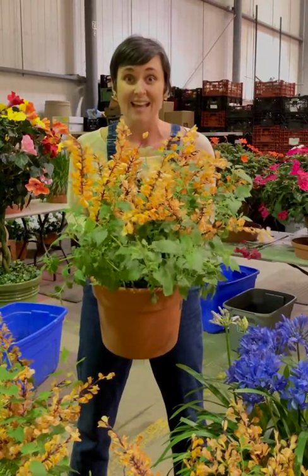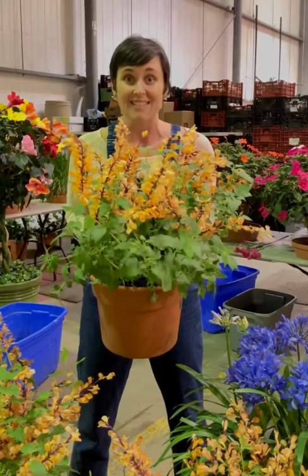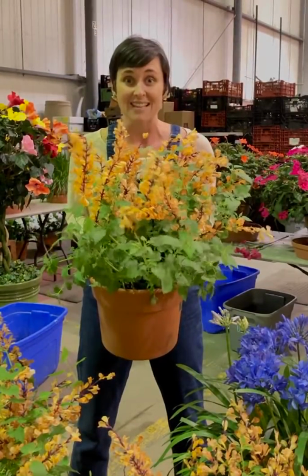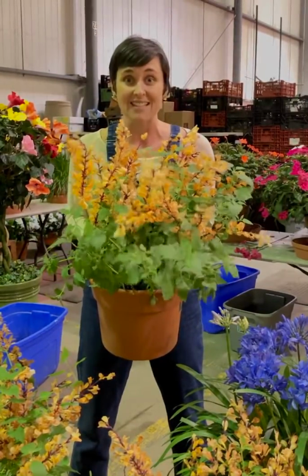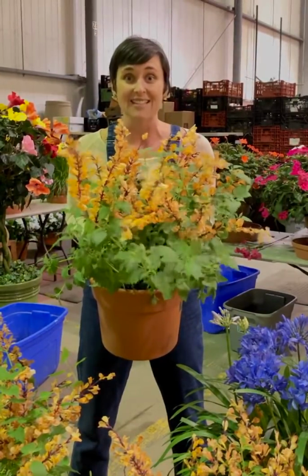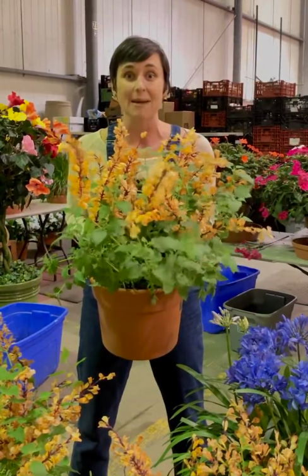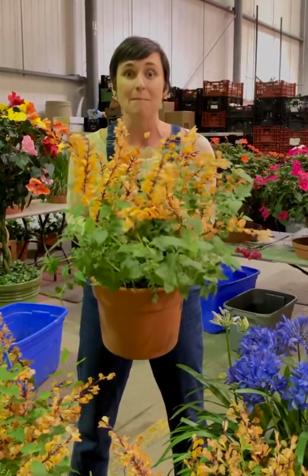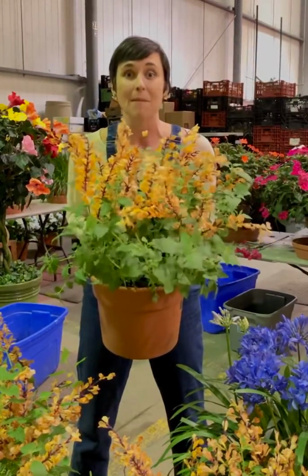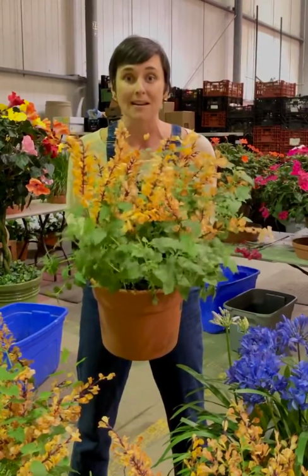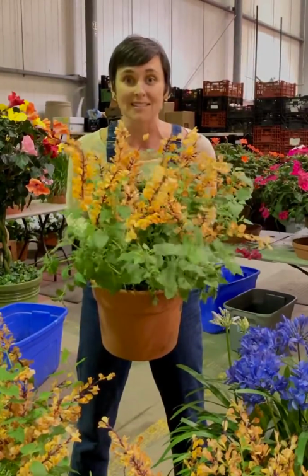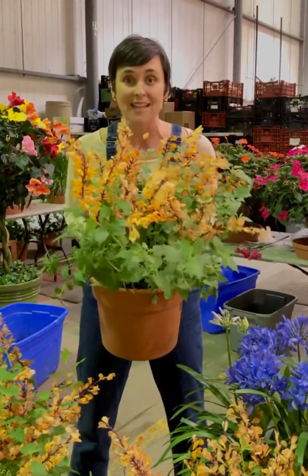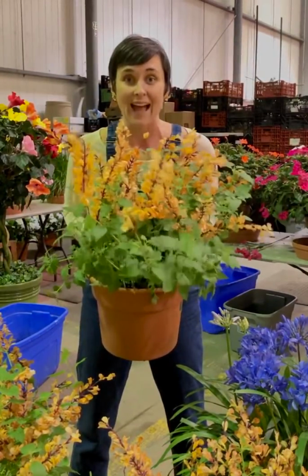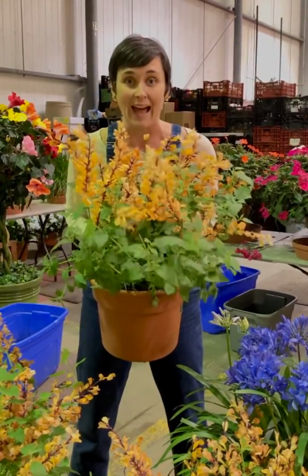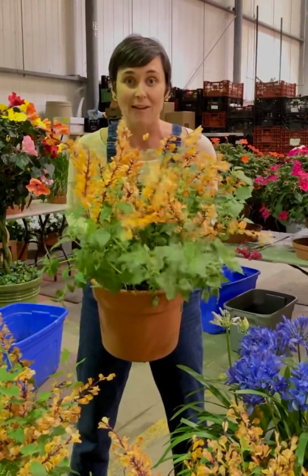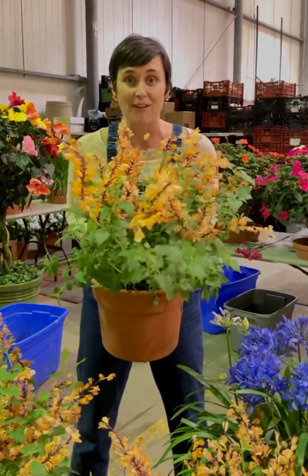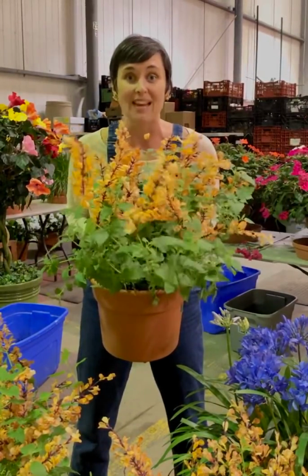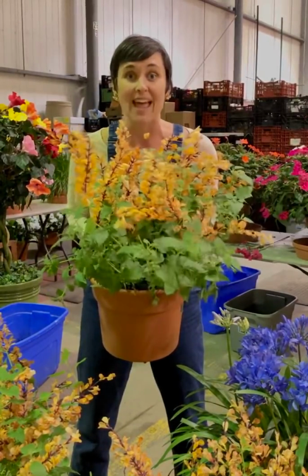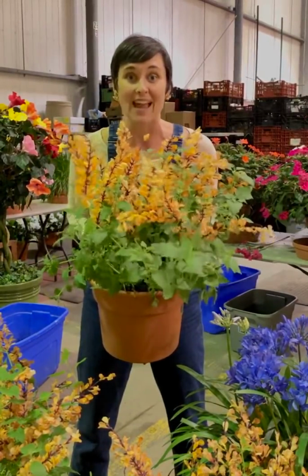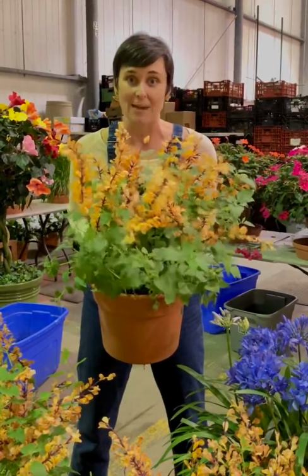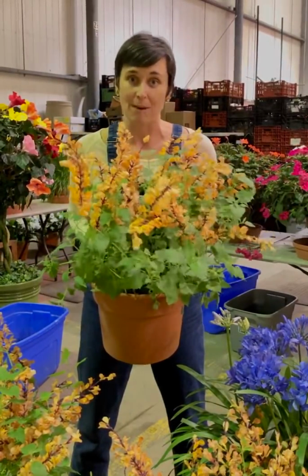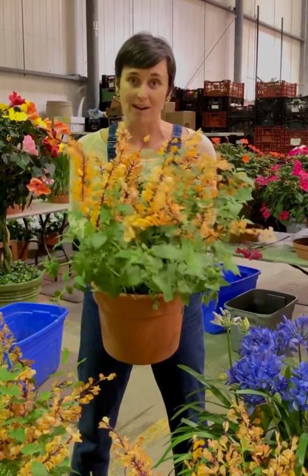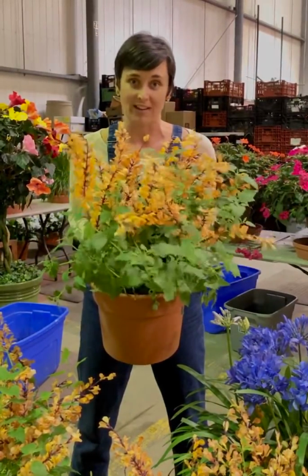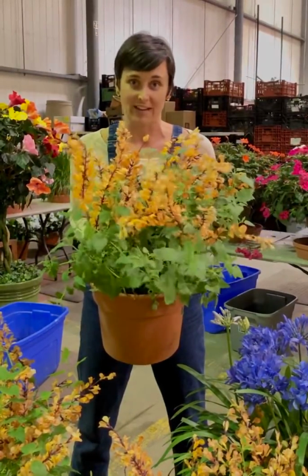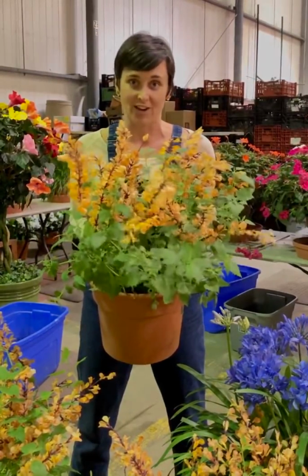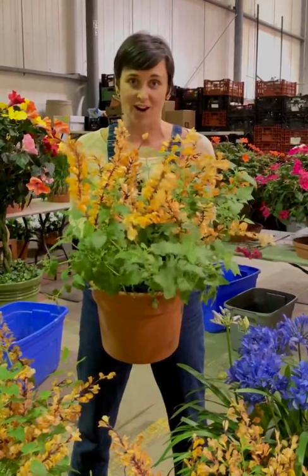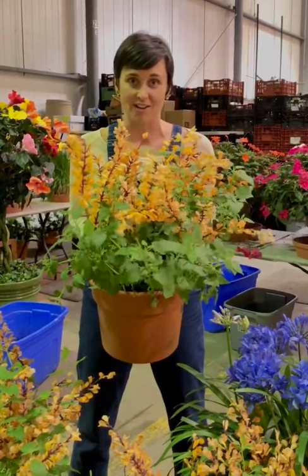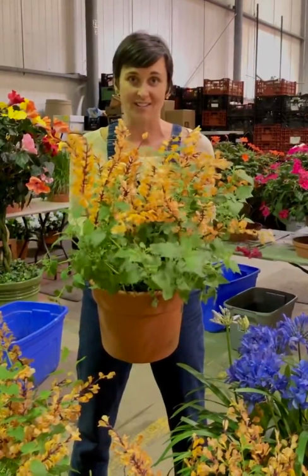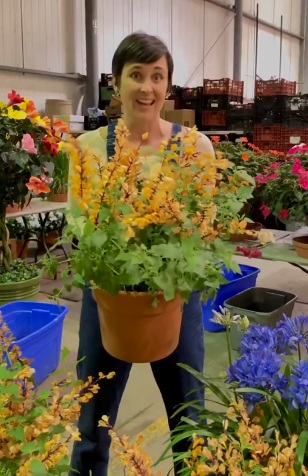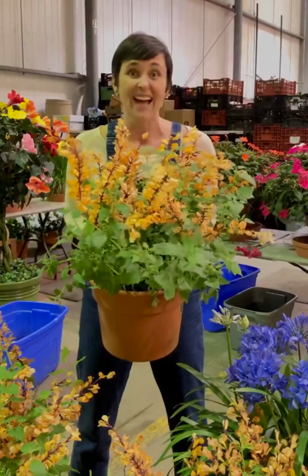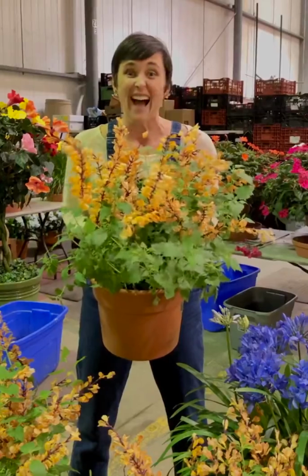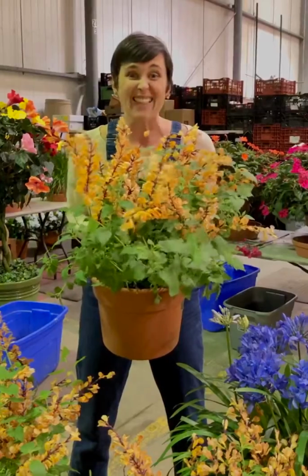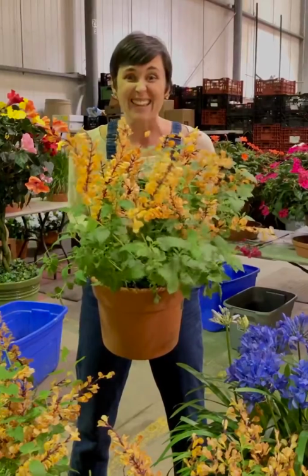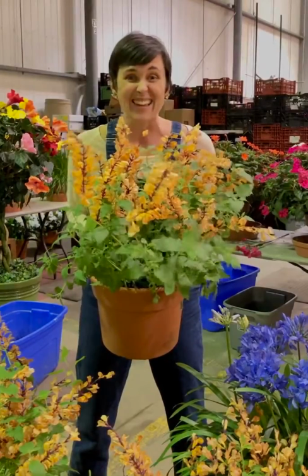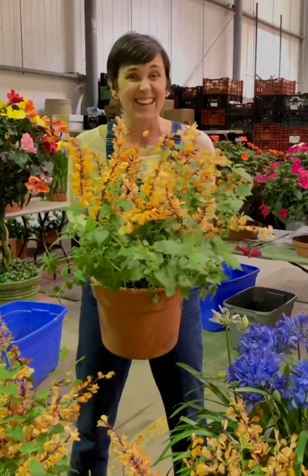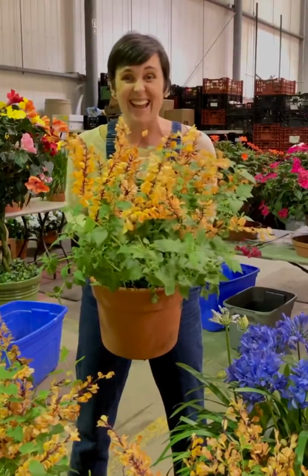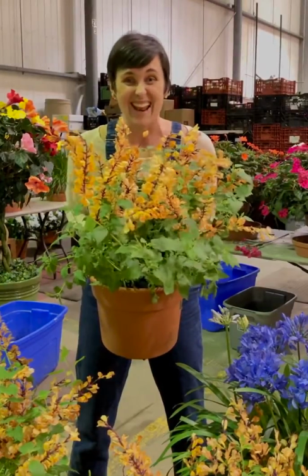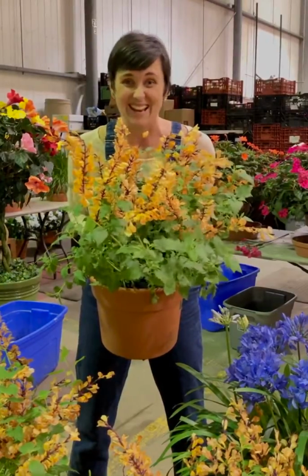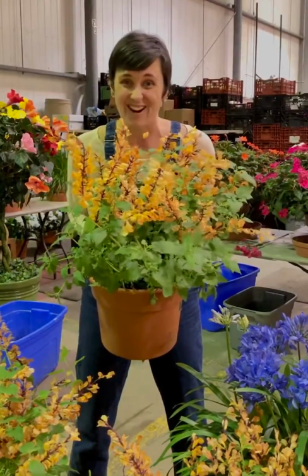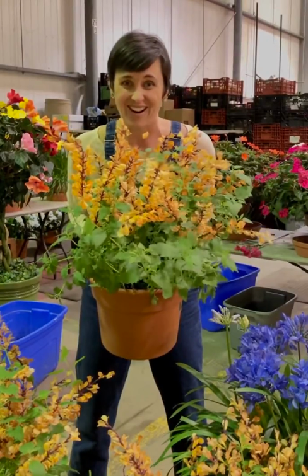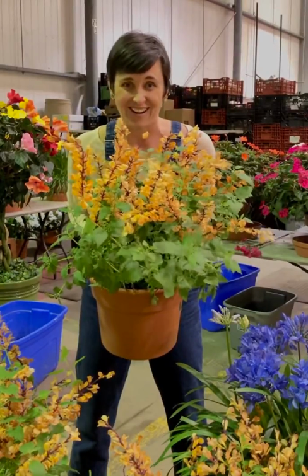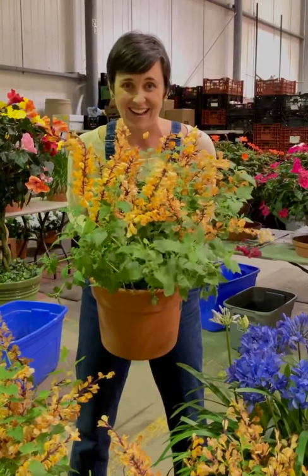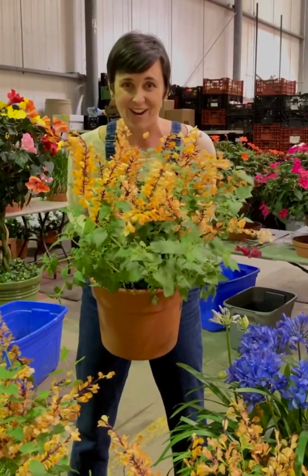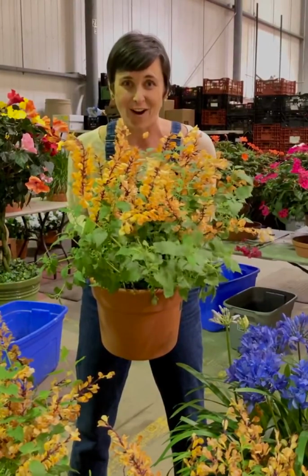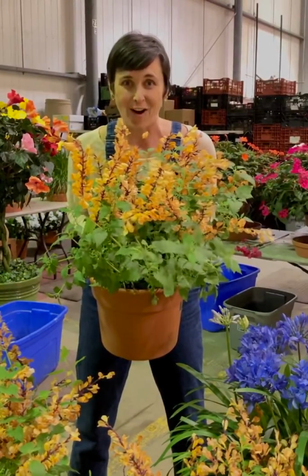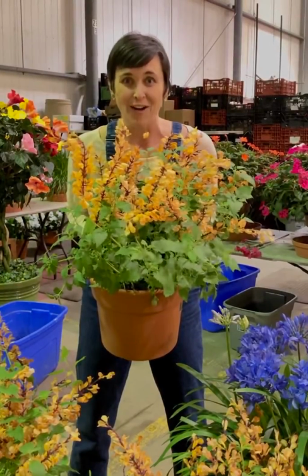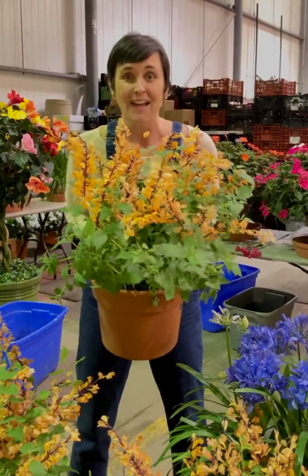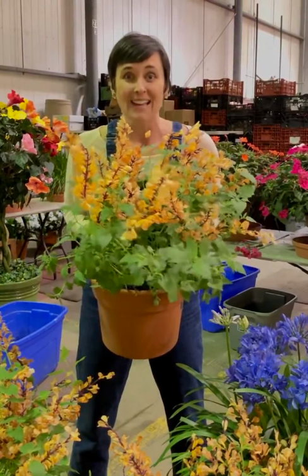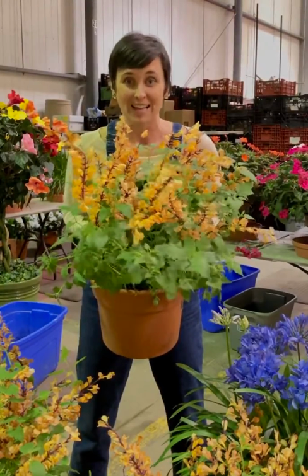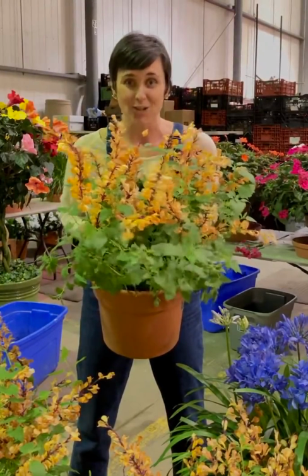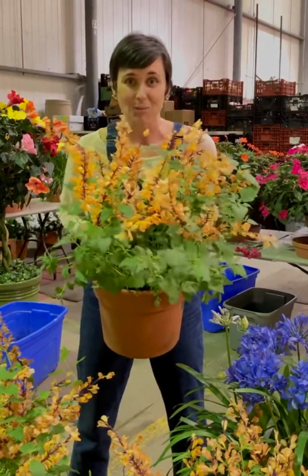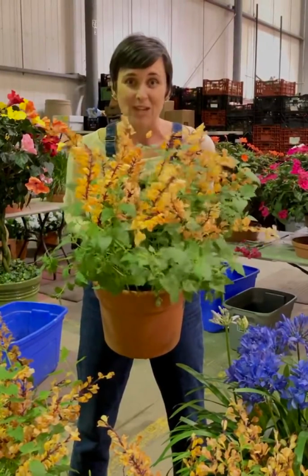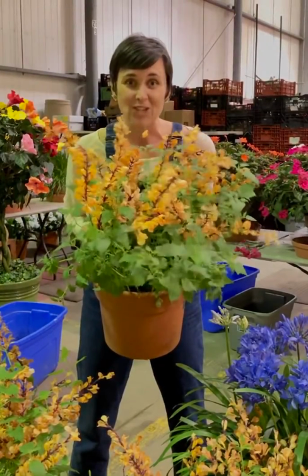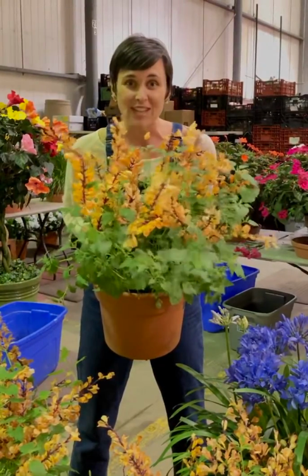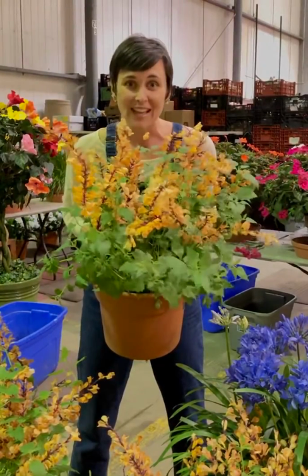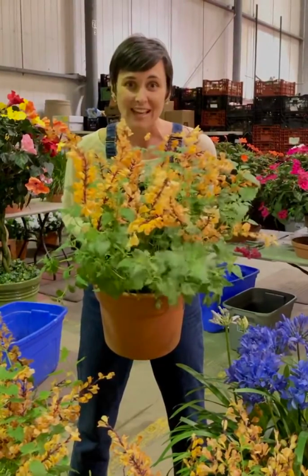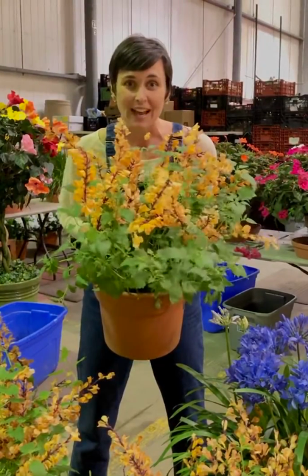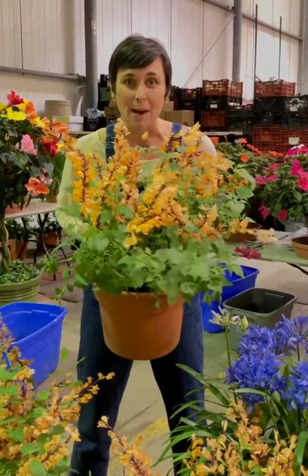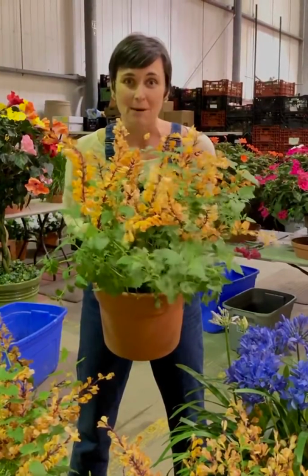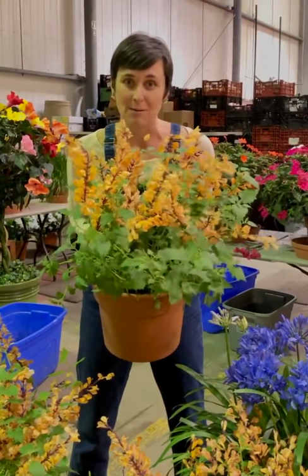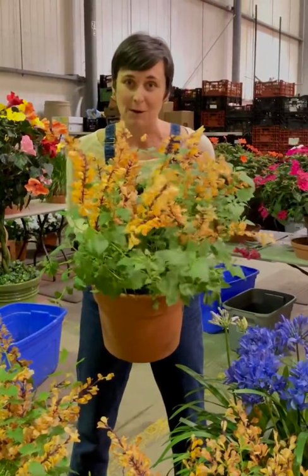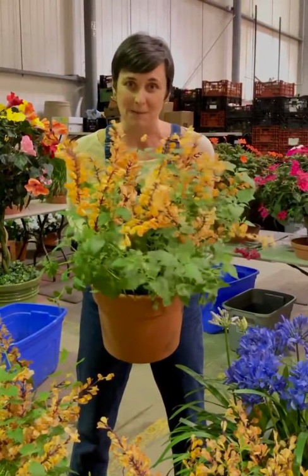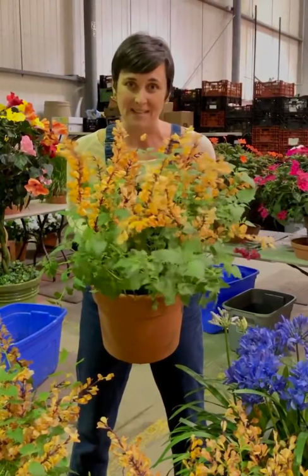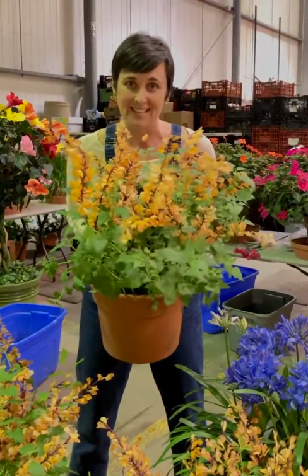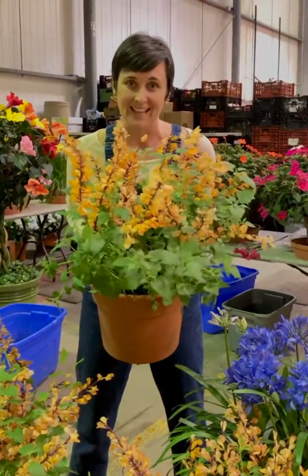This is a must-have in any pollinator garden — I think in any garden at all. Get your Peachy Keen hummingbird mint today.